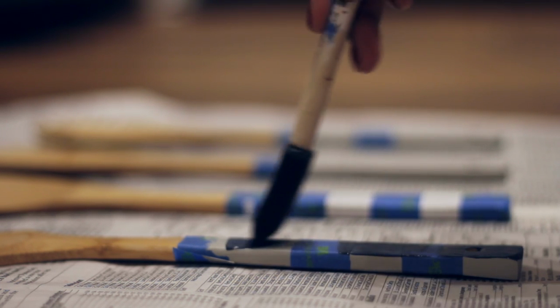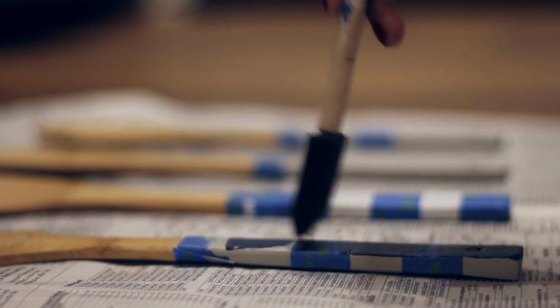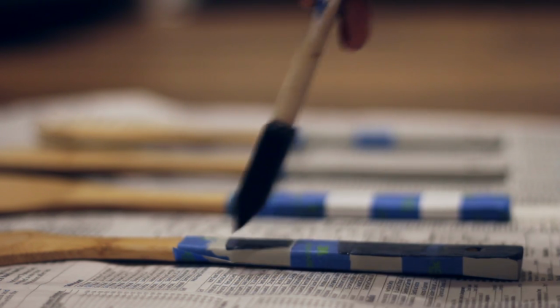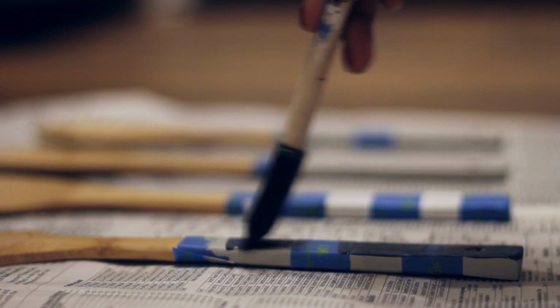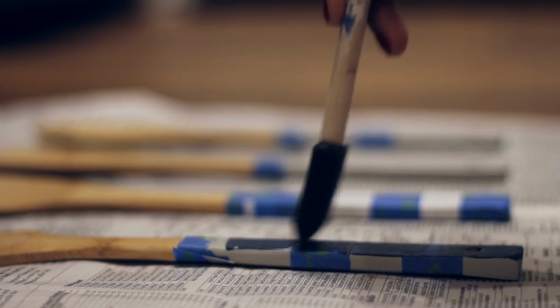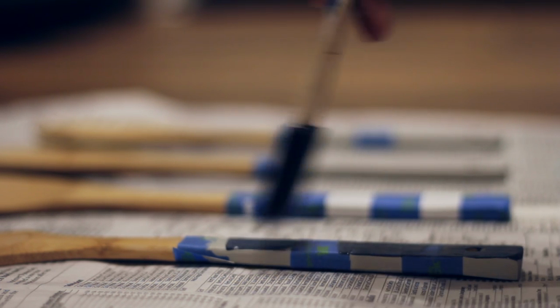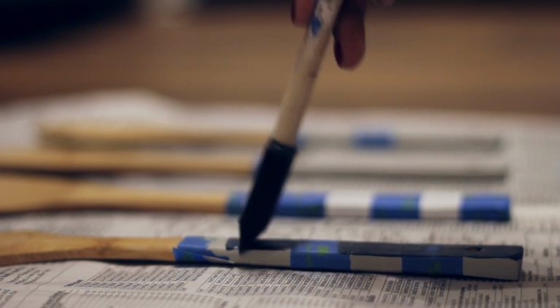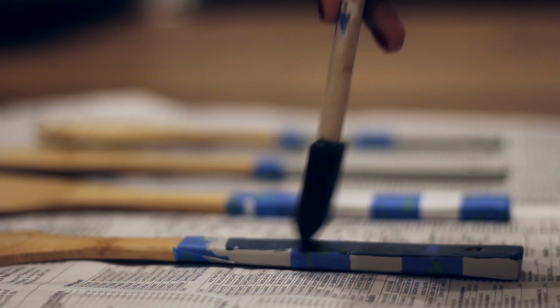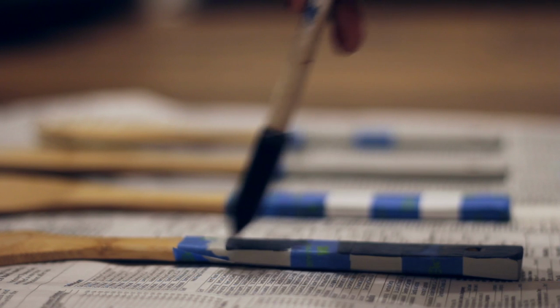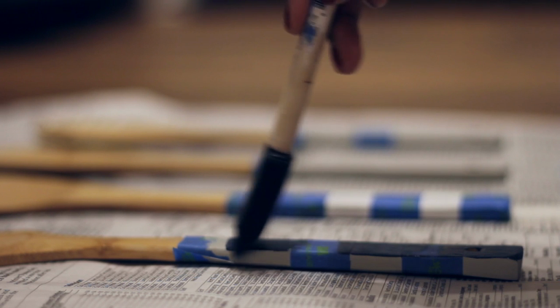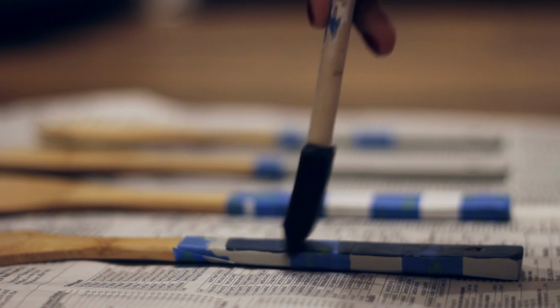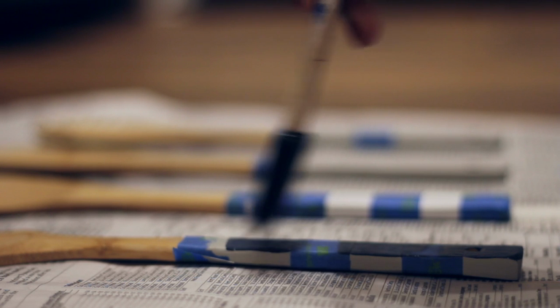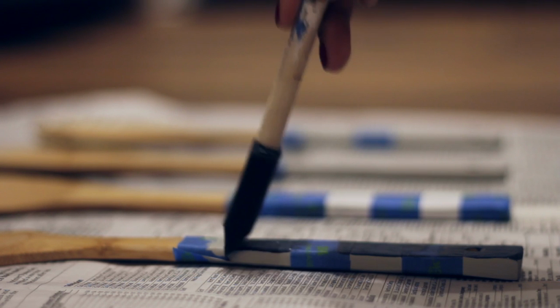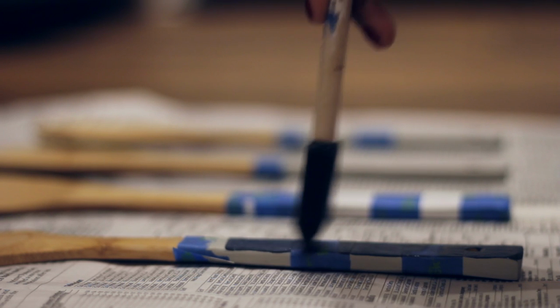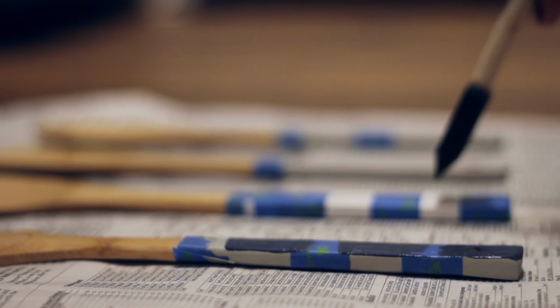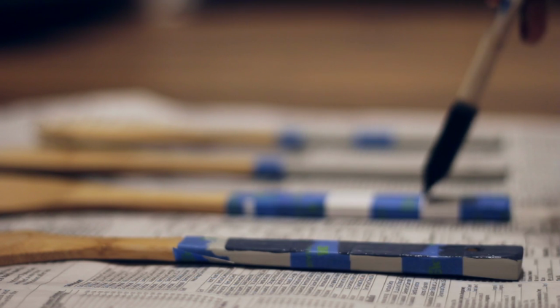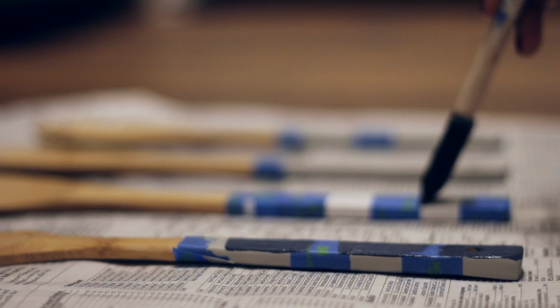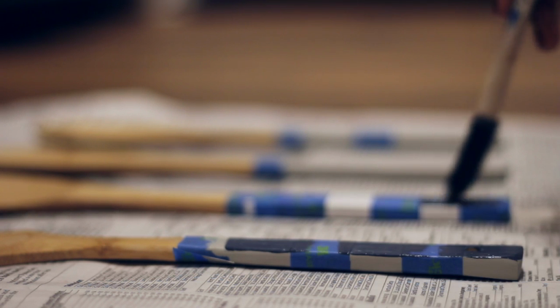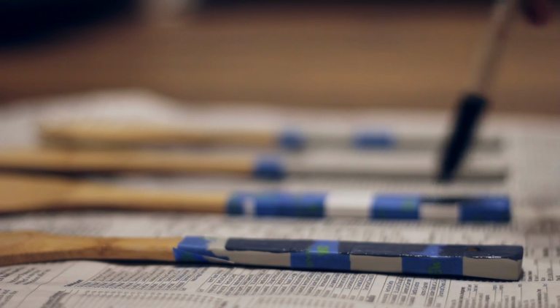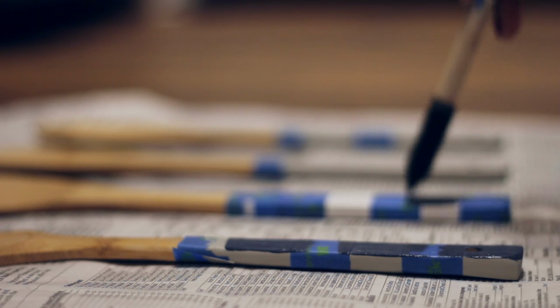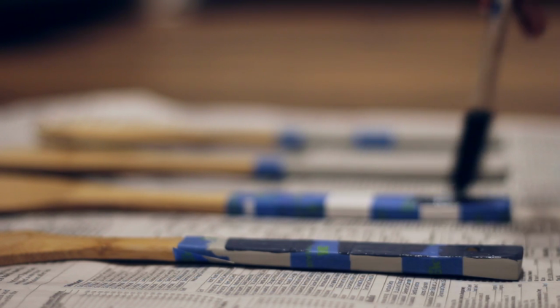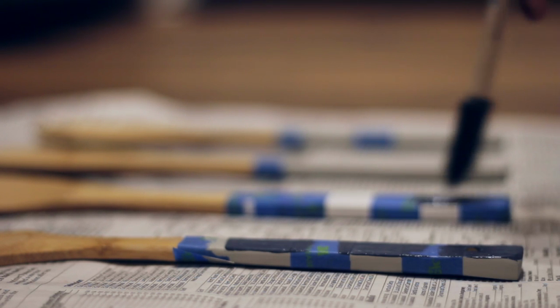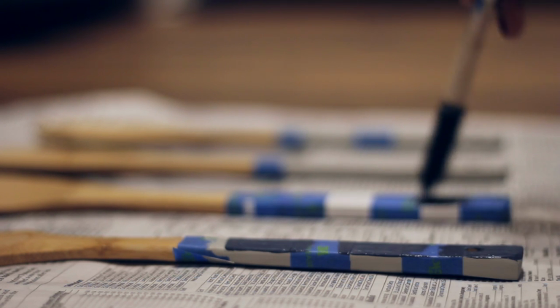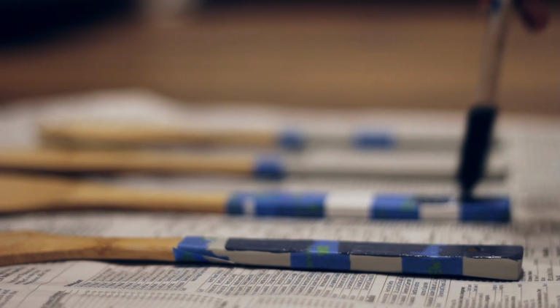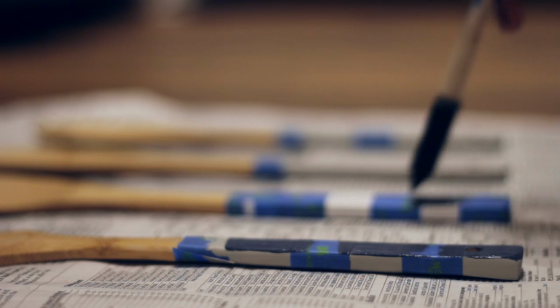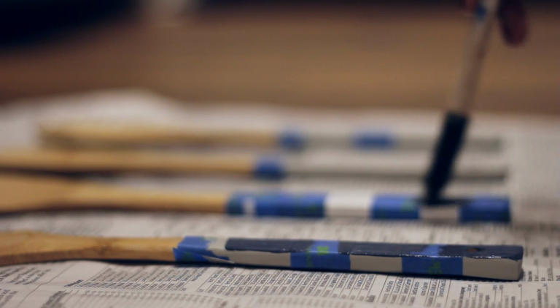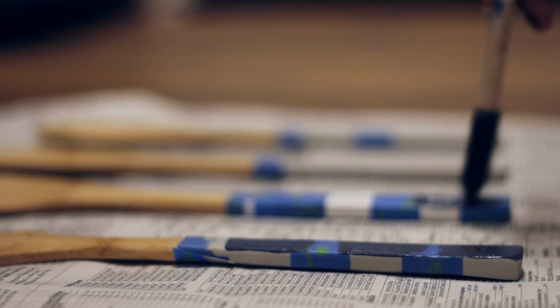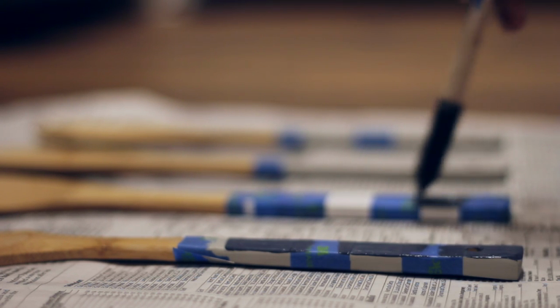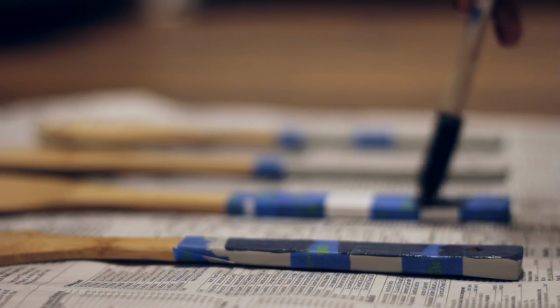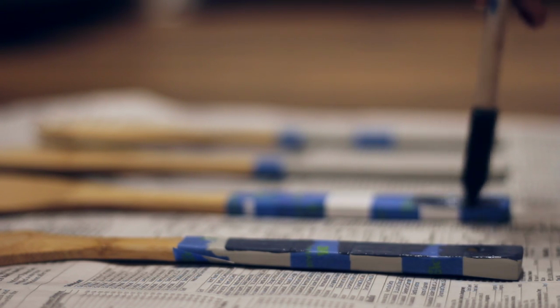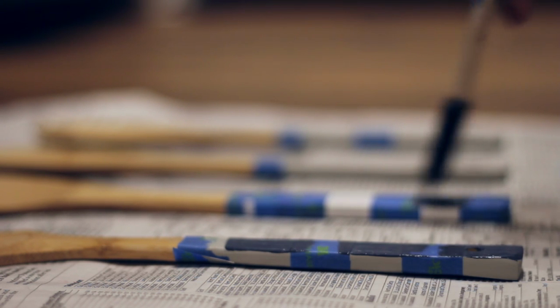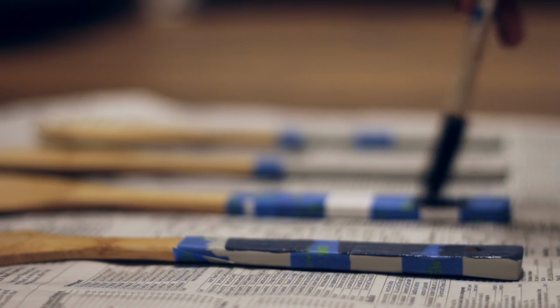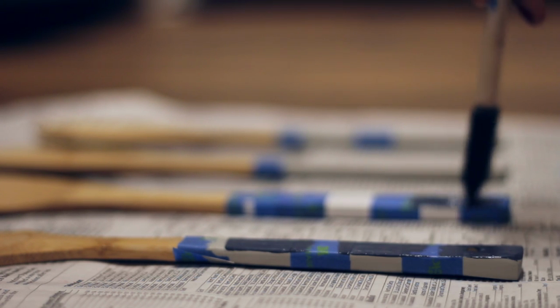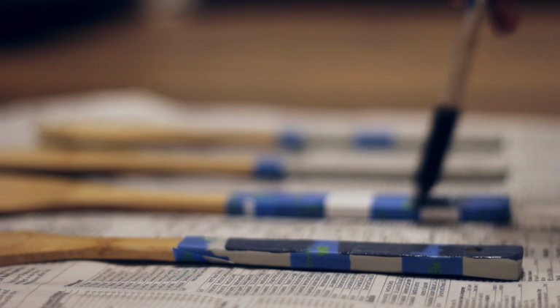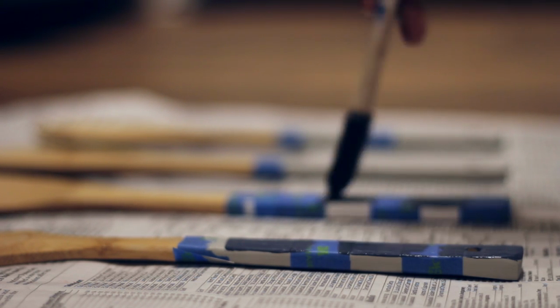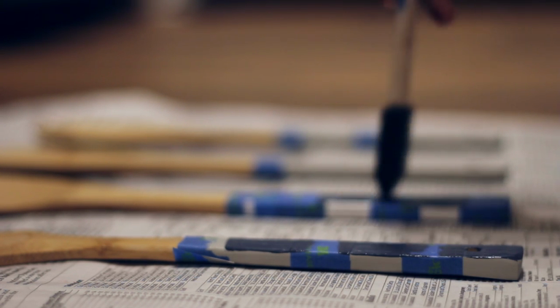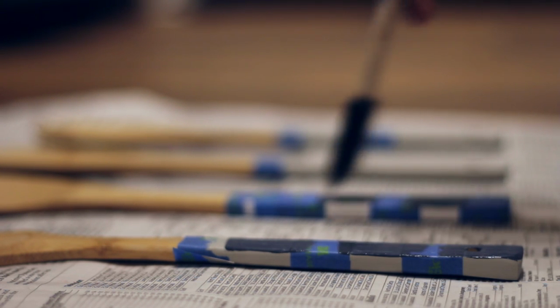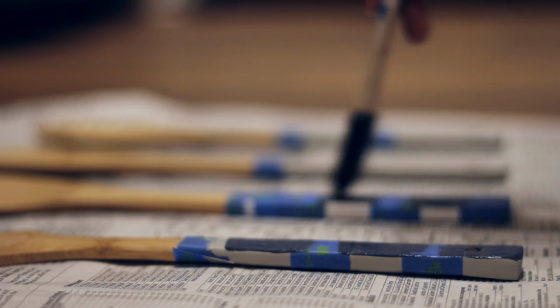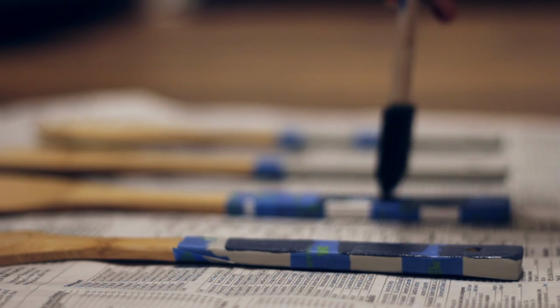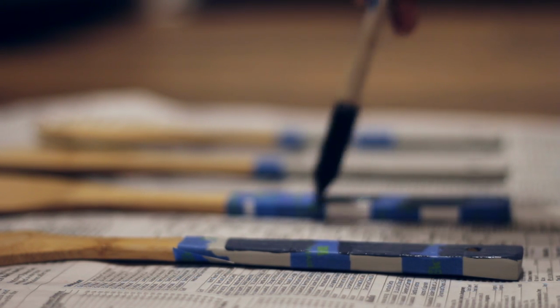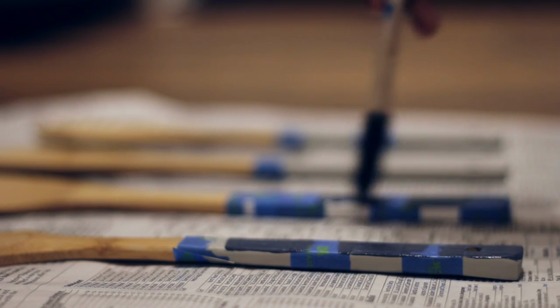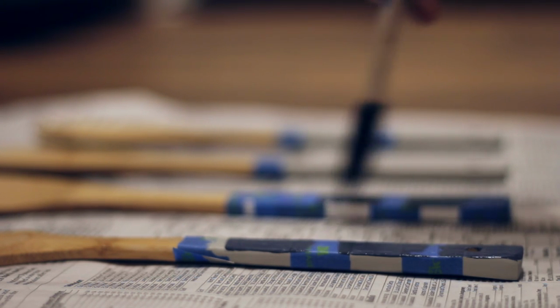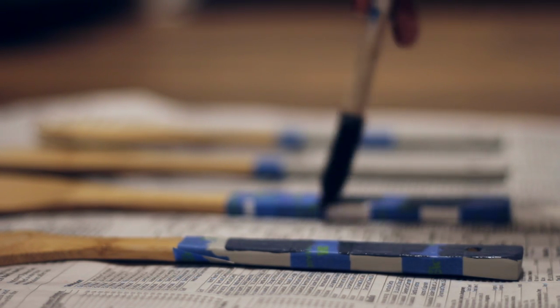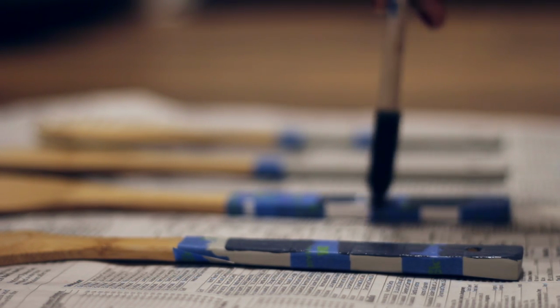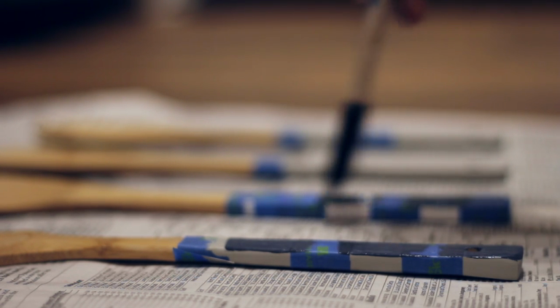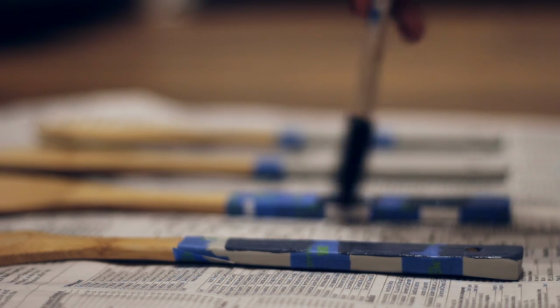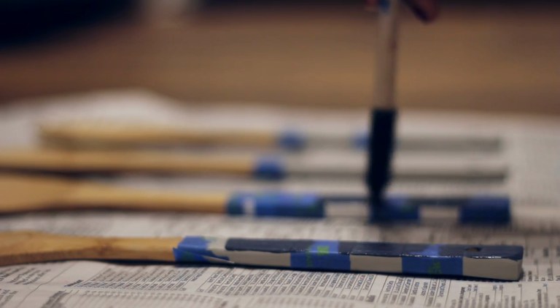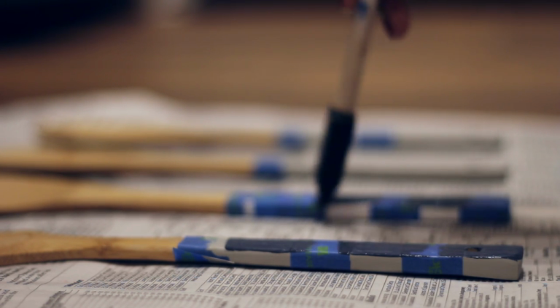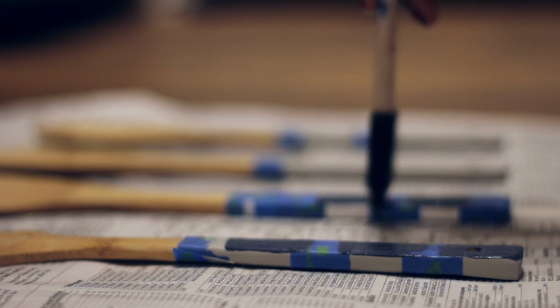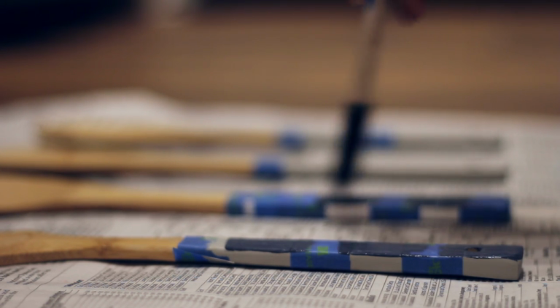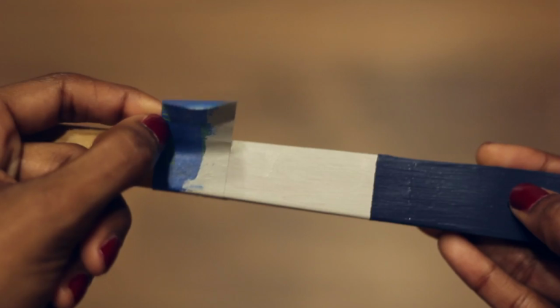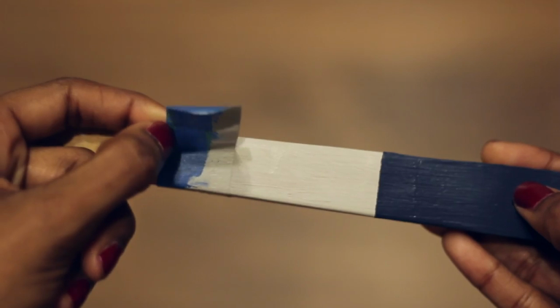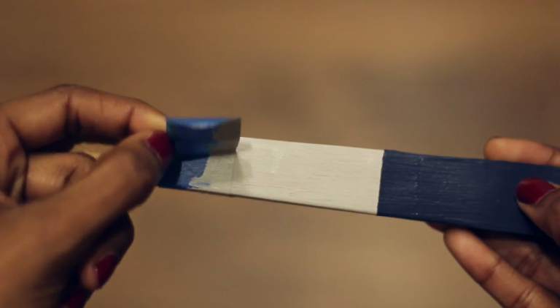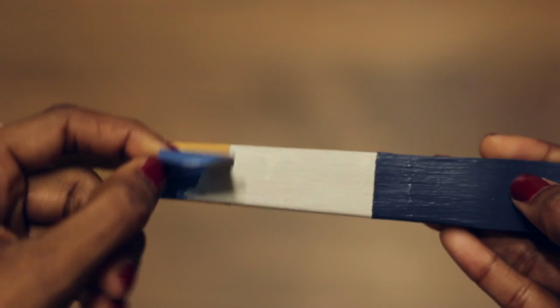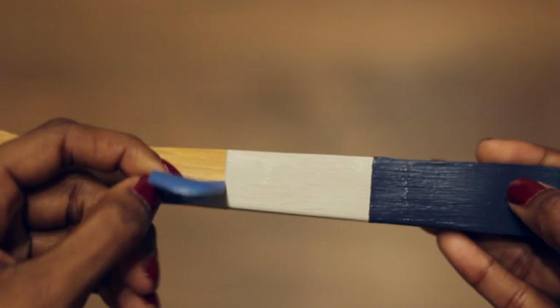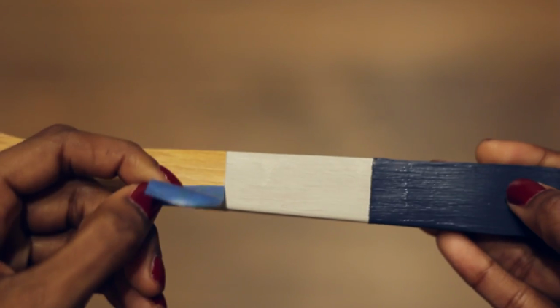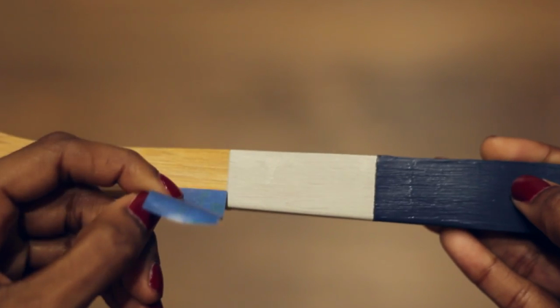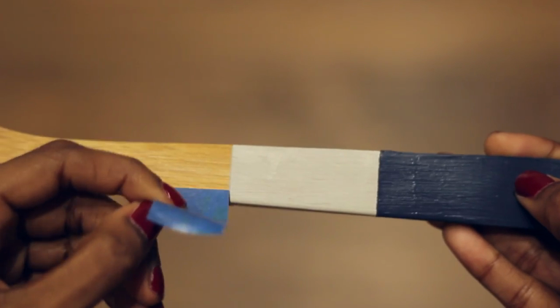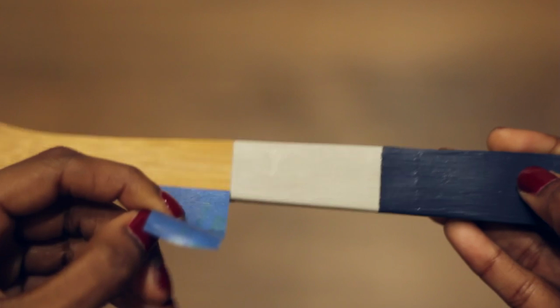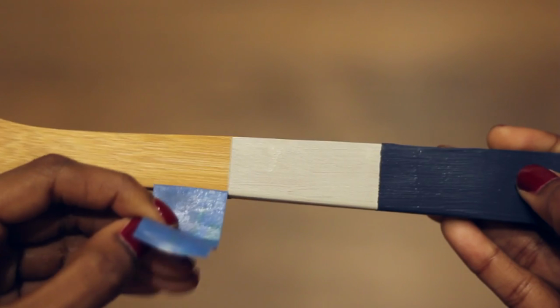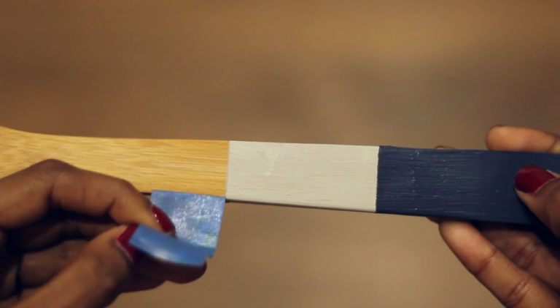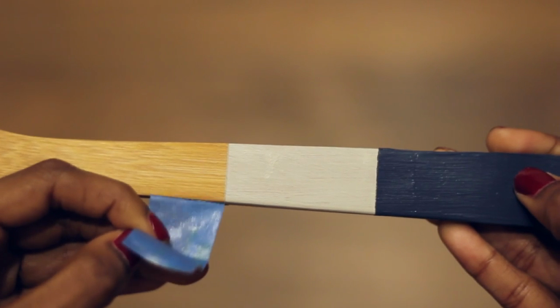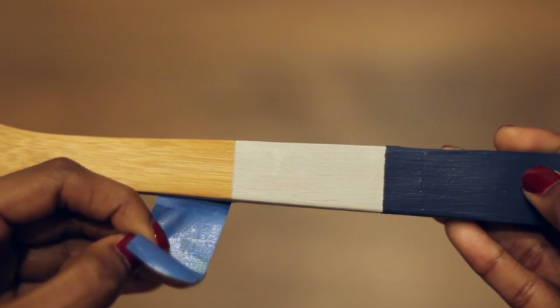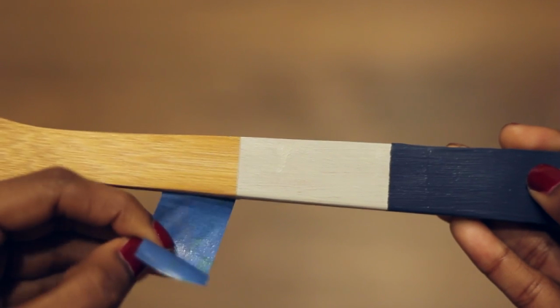You will also have to add shellac to these as well, and finally pull the tape off to reveal your new utensils.